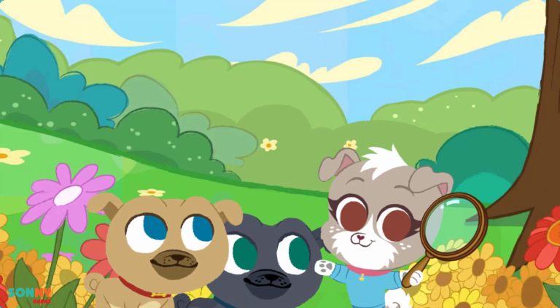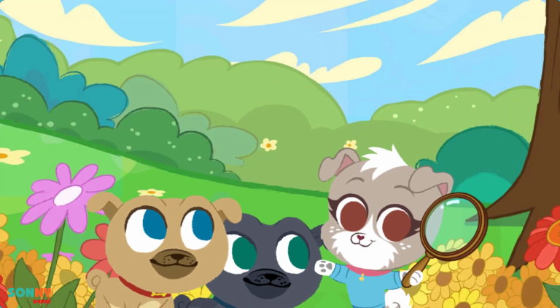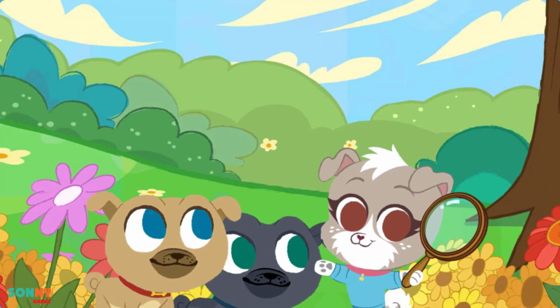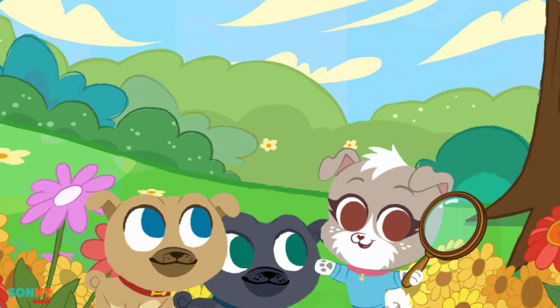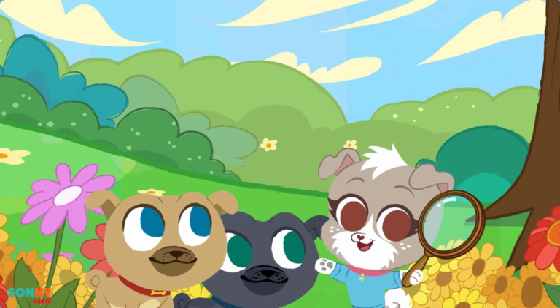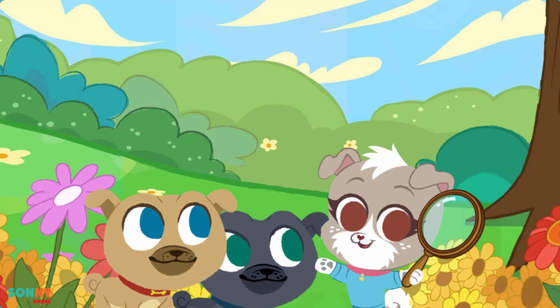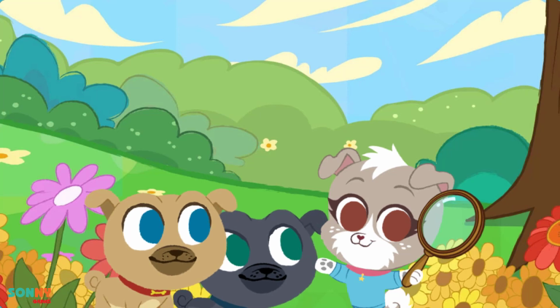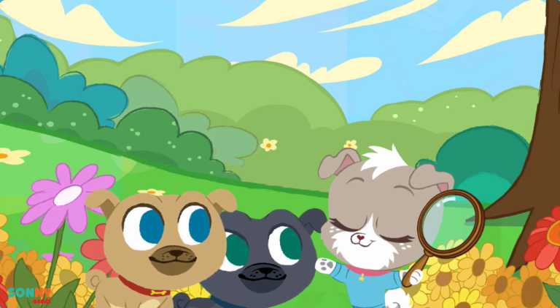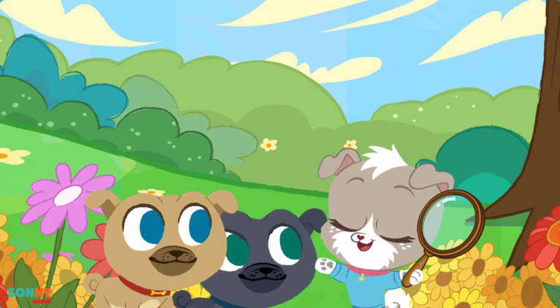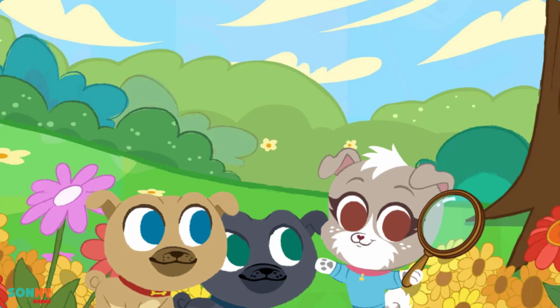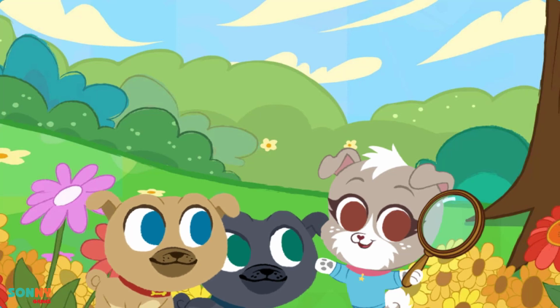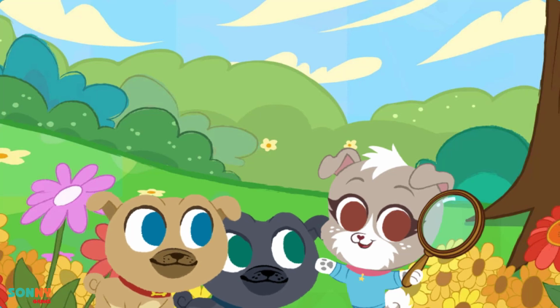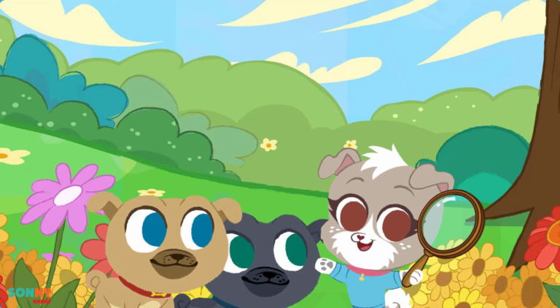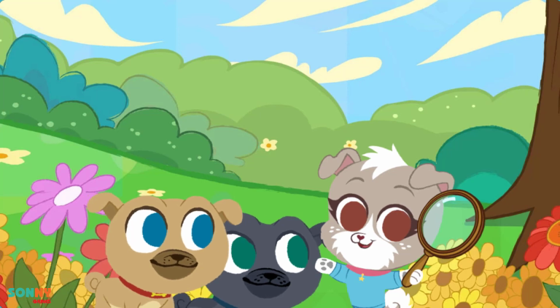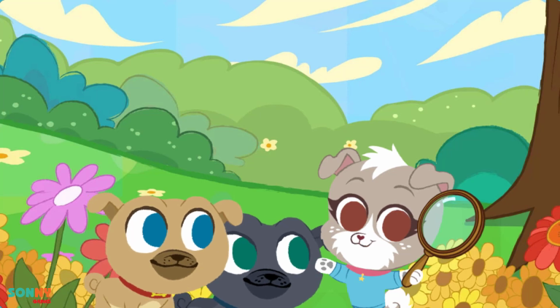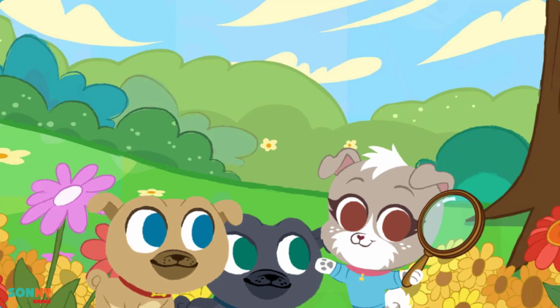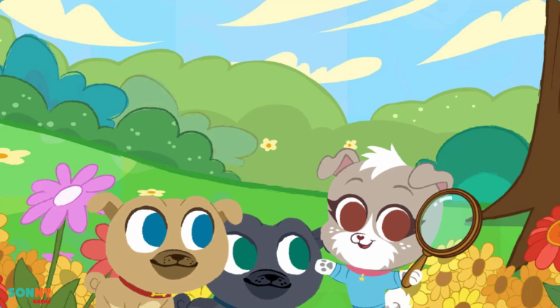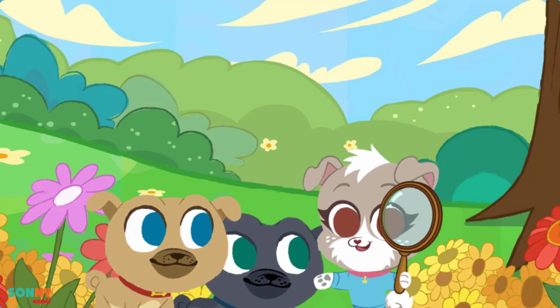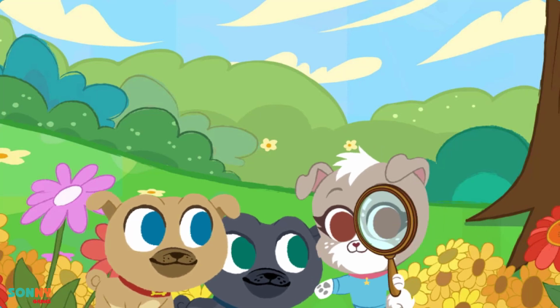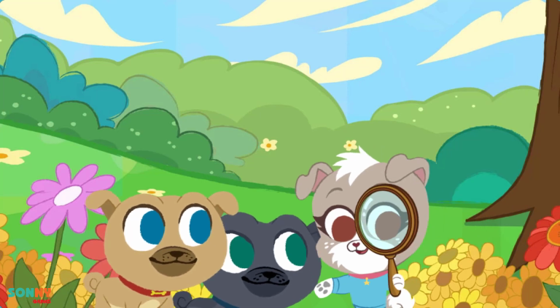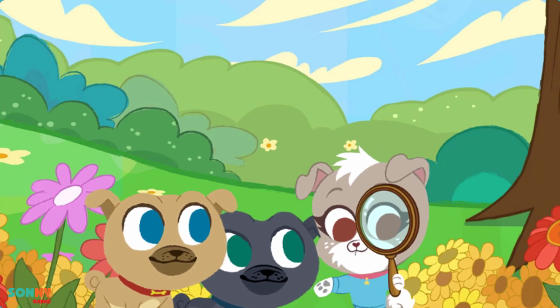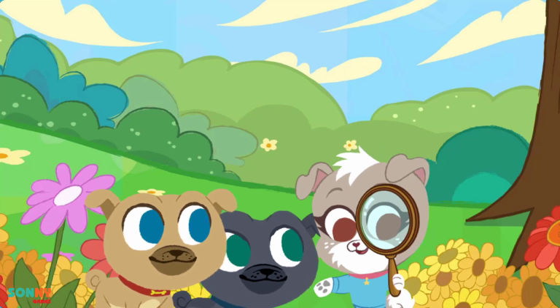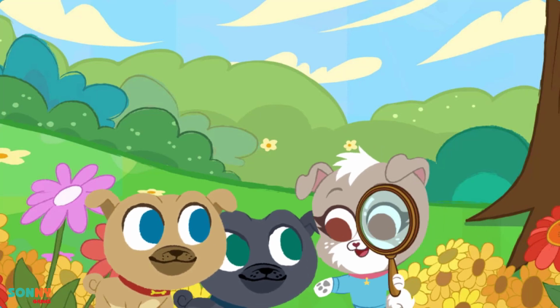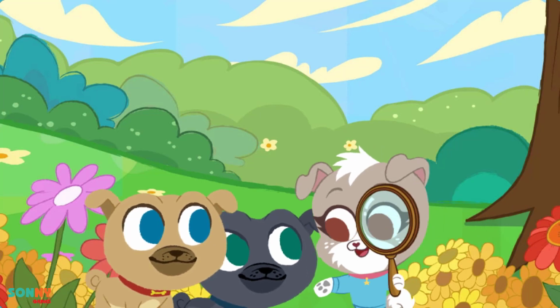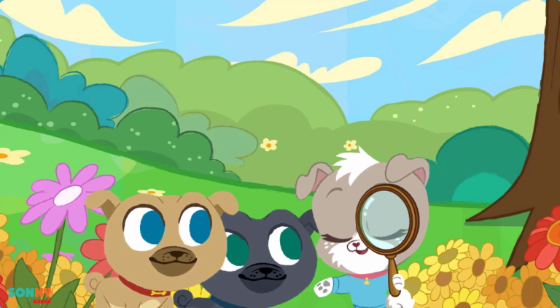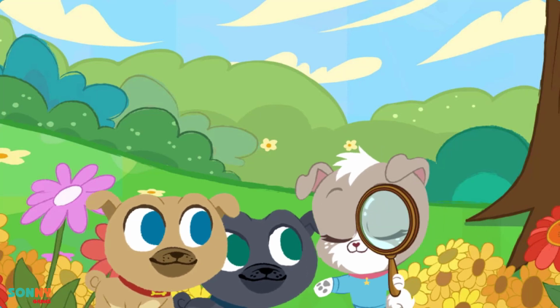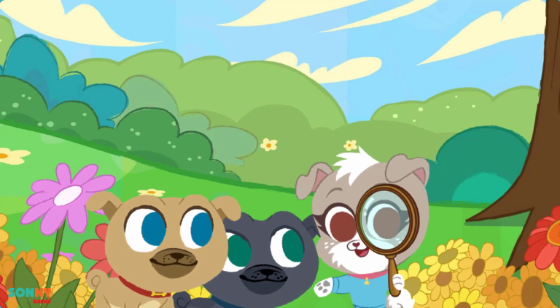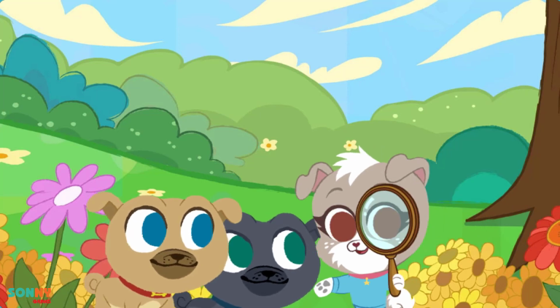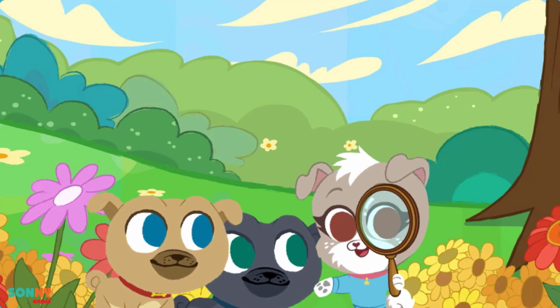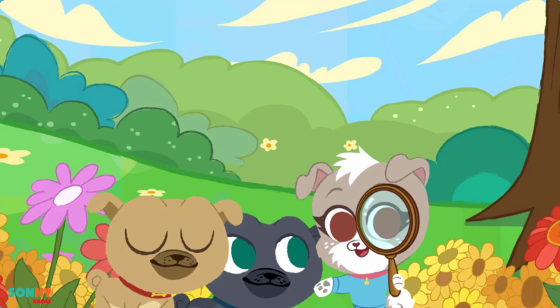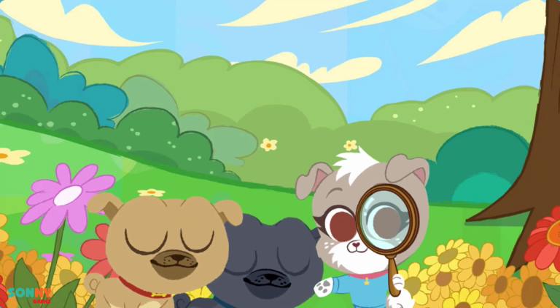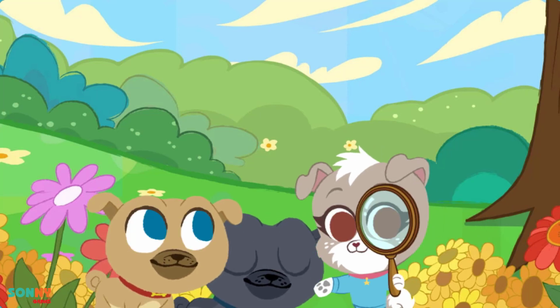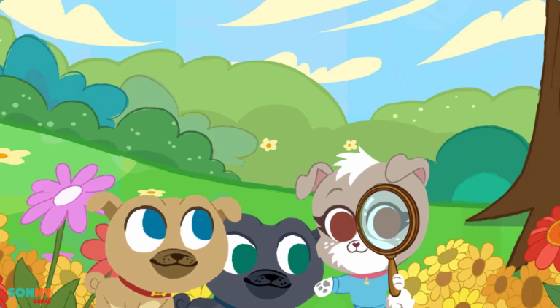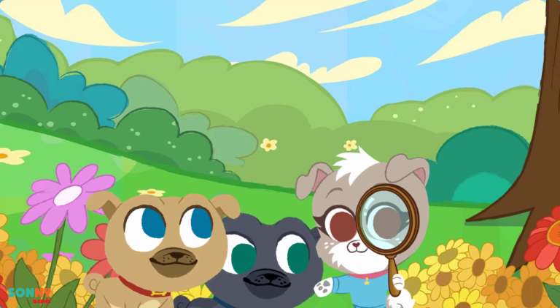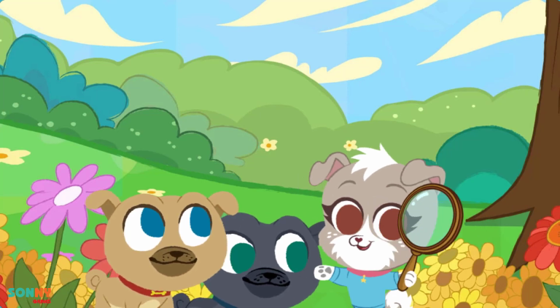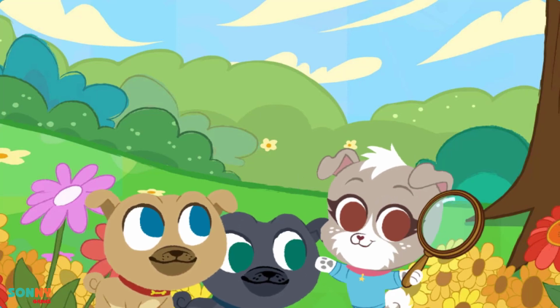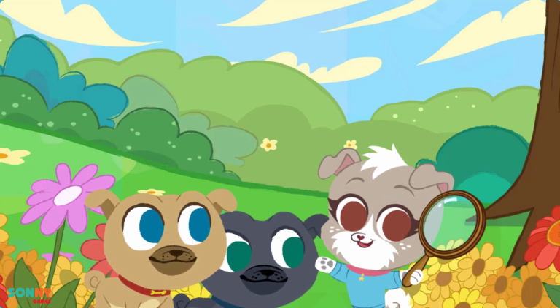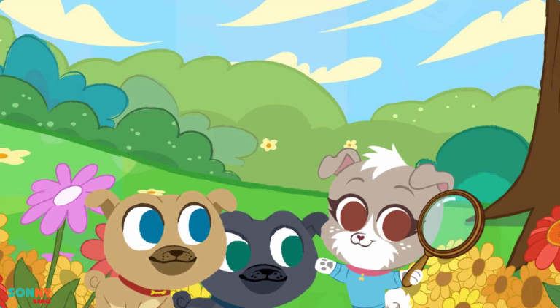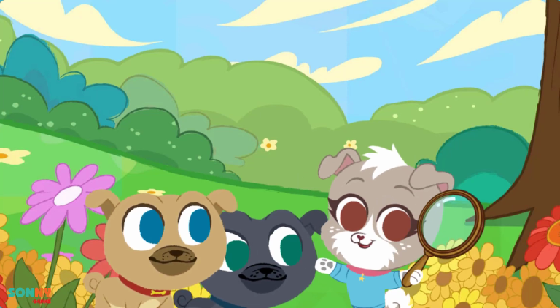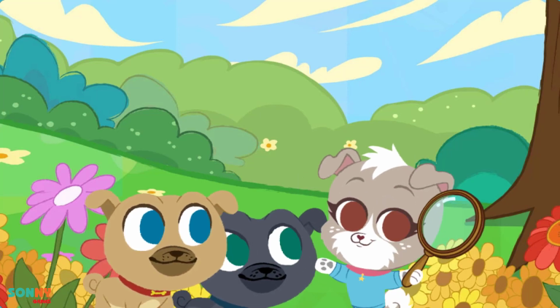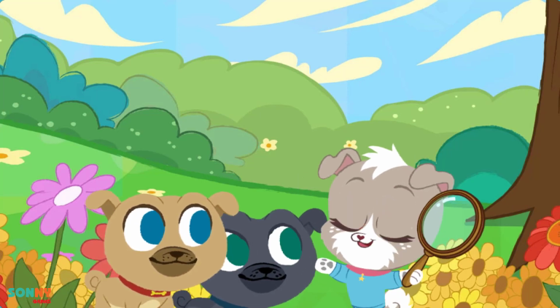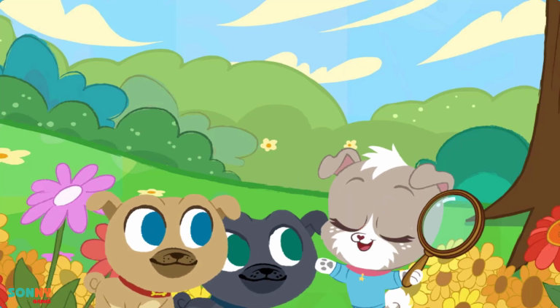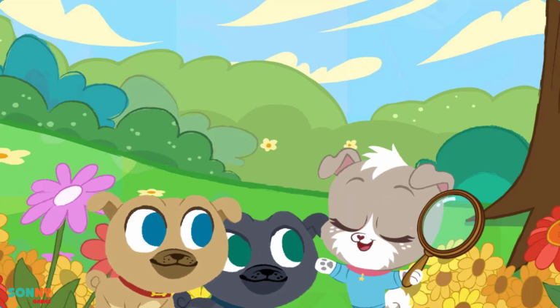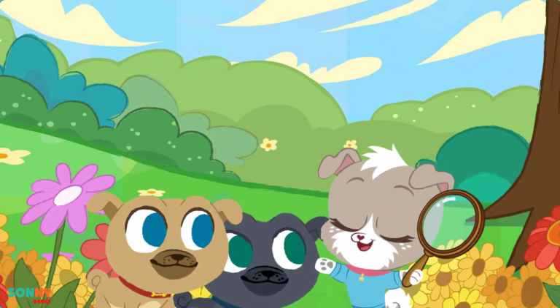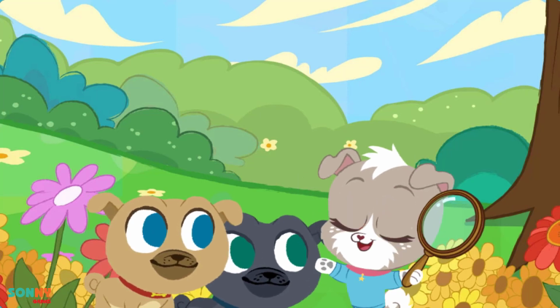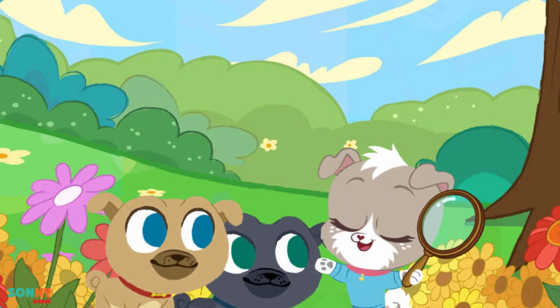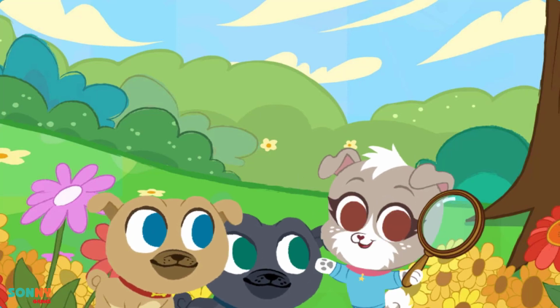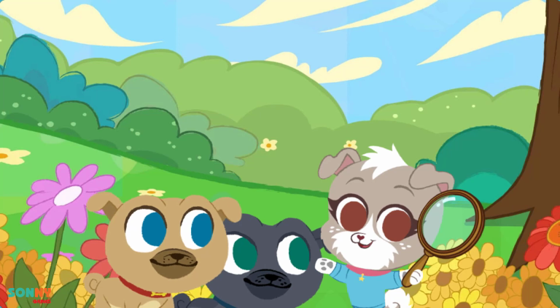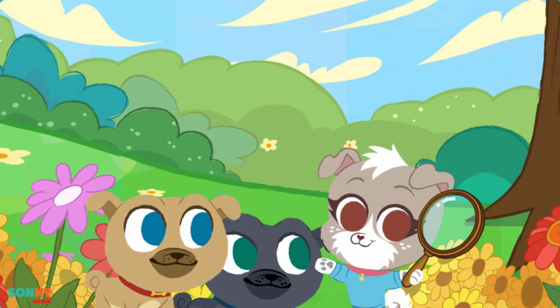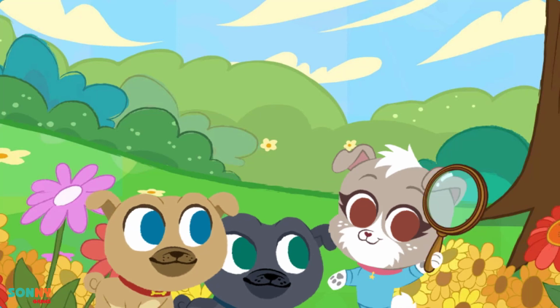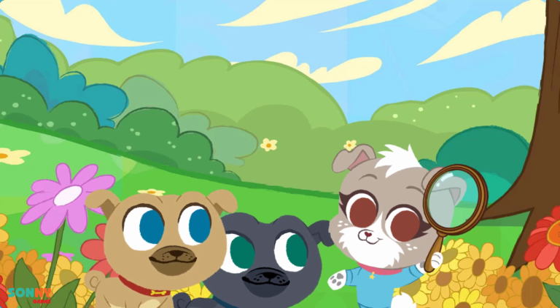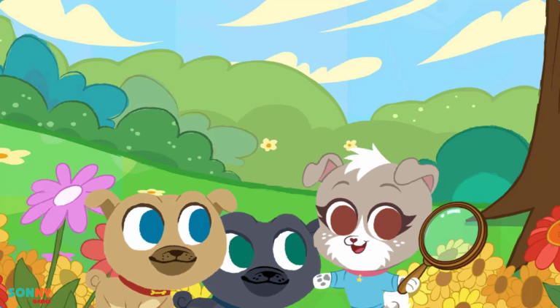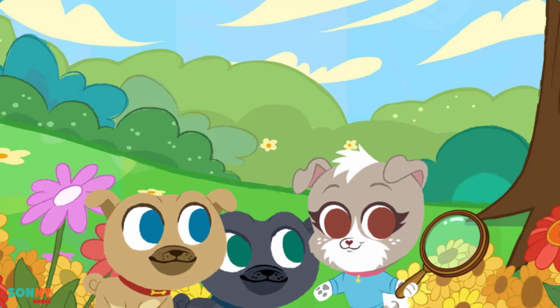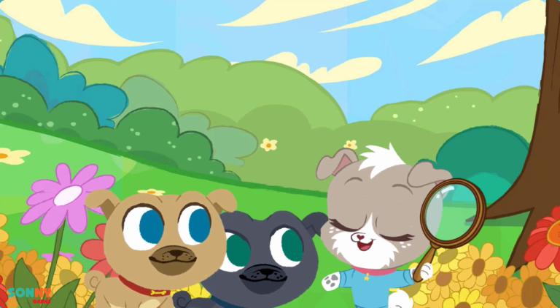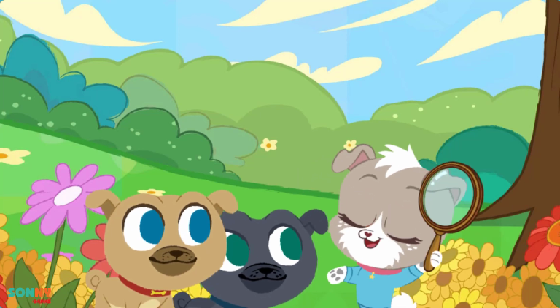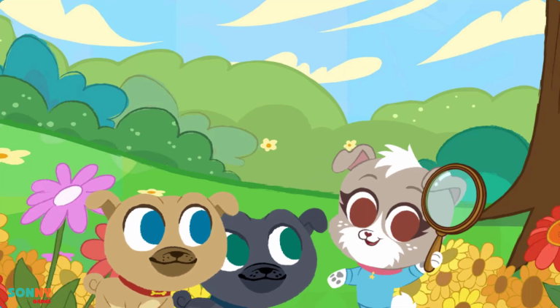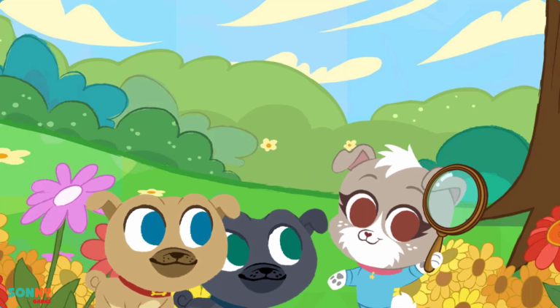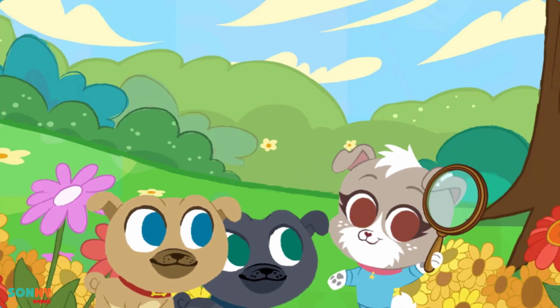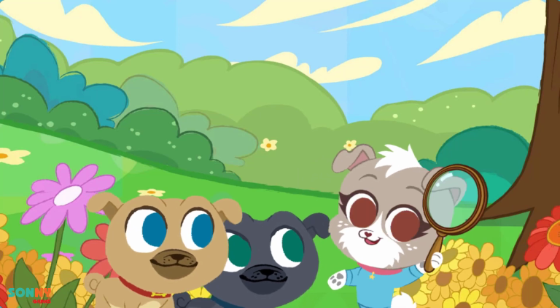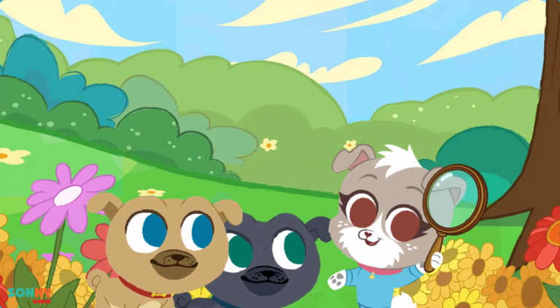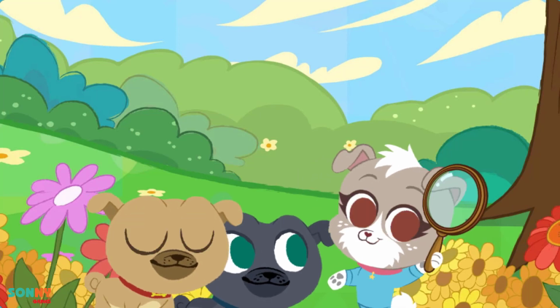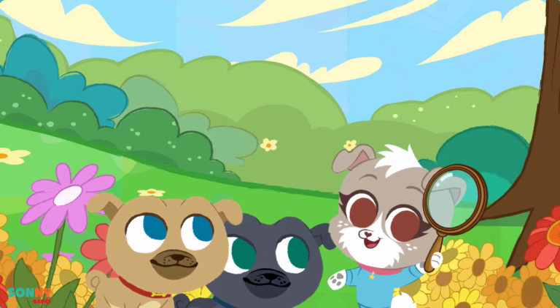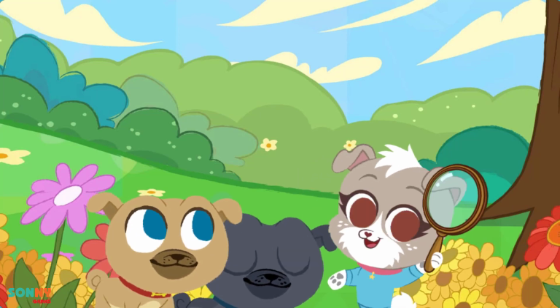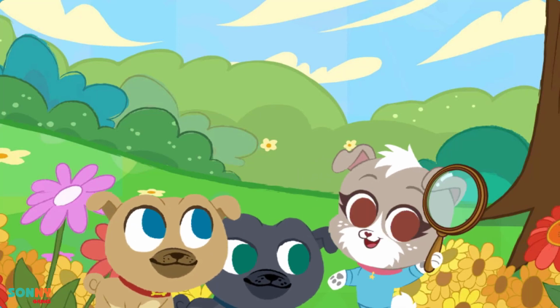Hi, I'm Kia. We're looking for bugs in the backyard. Can you help us, please? Come on! Let's go!